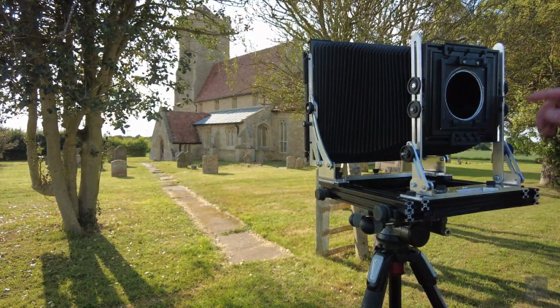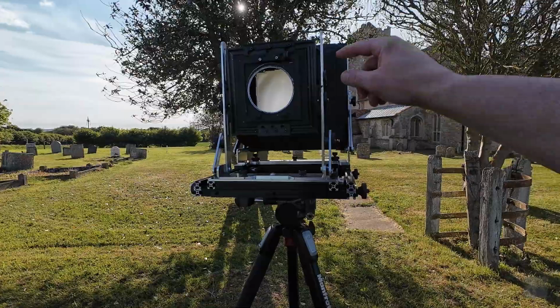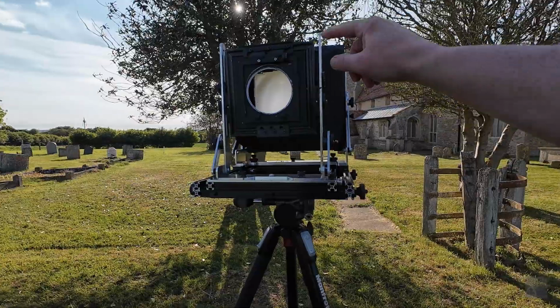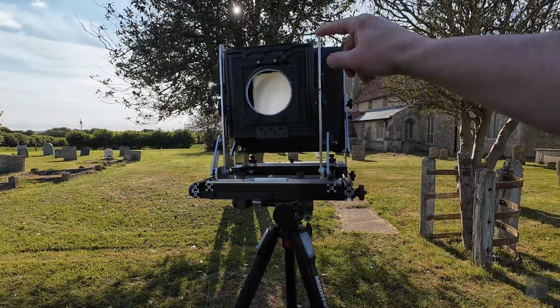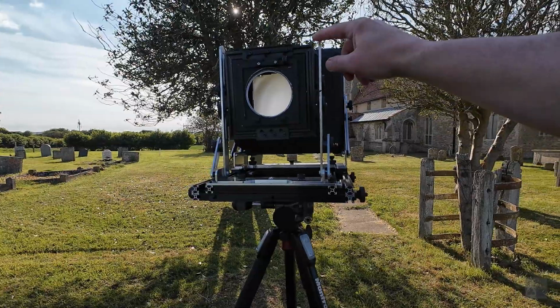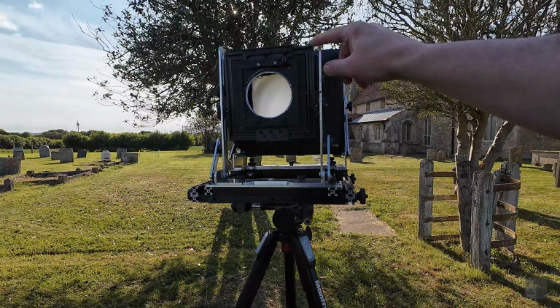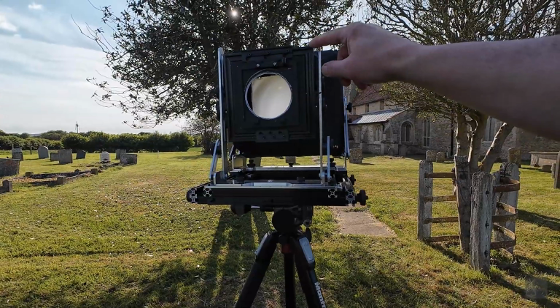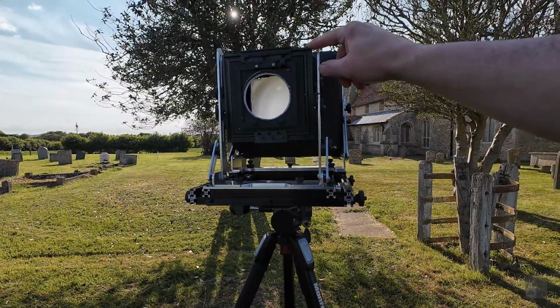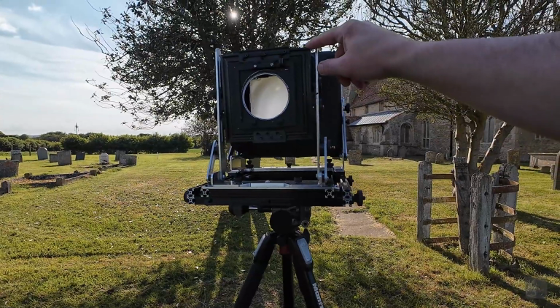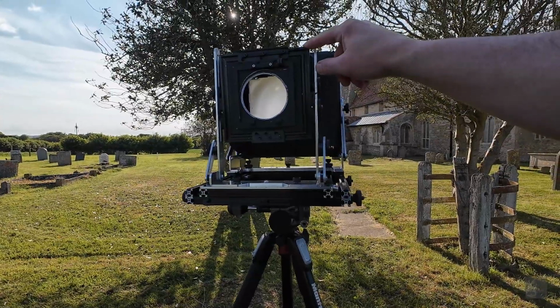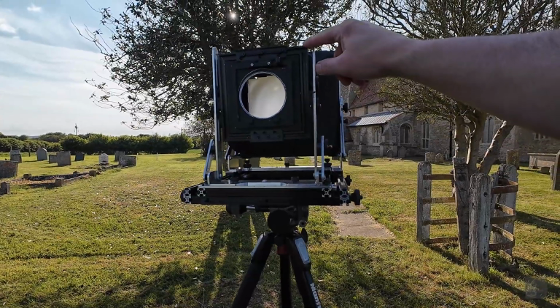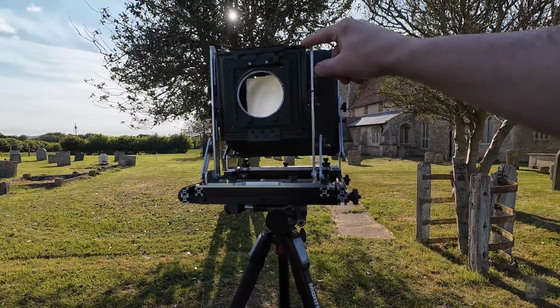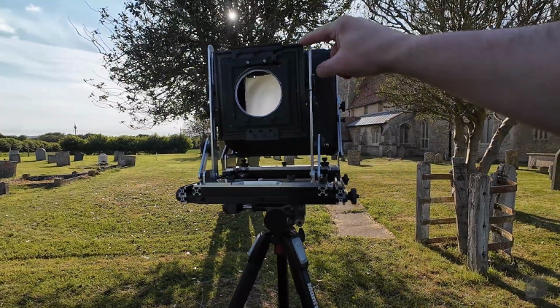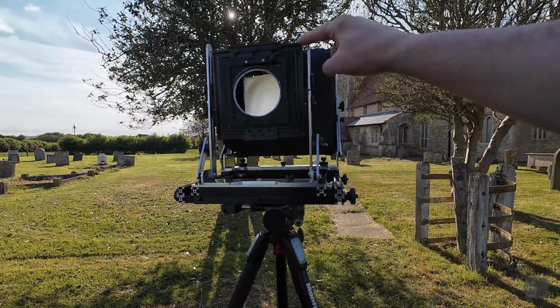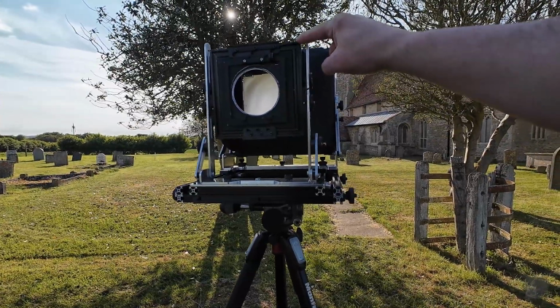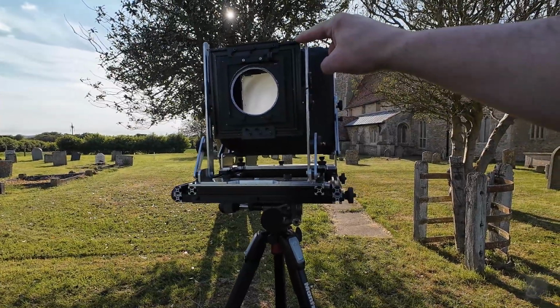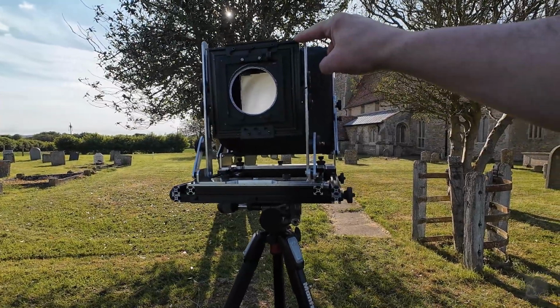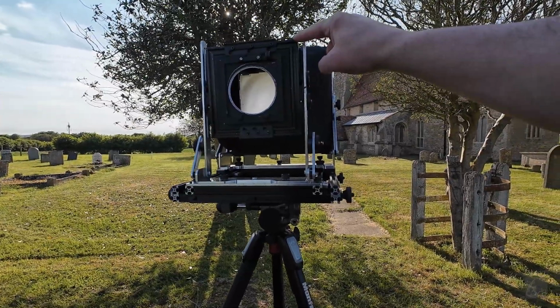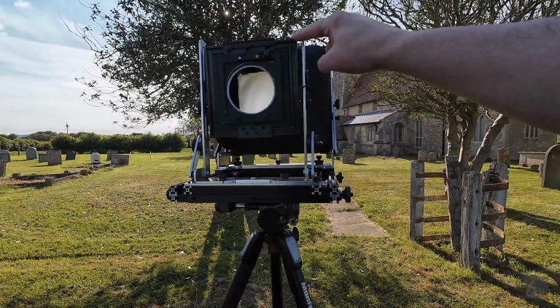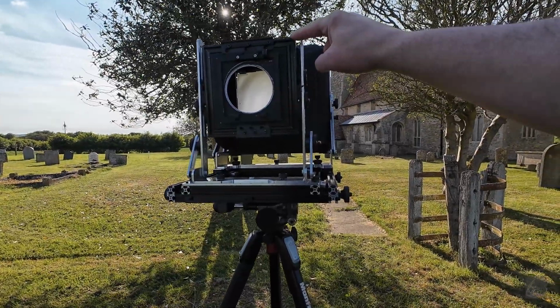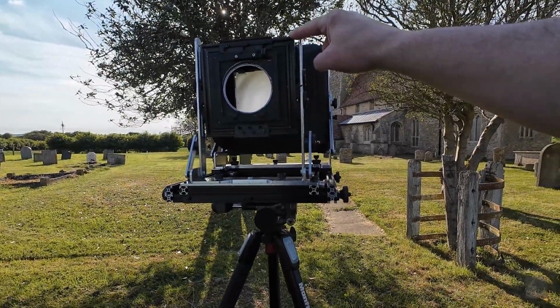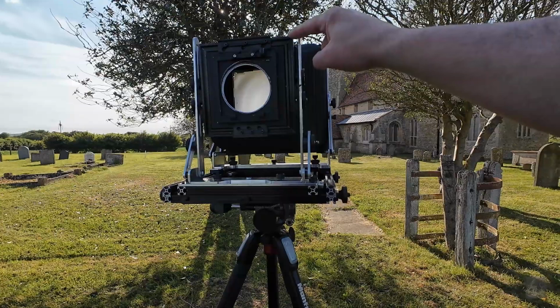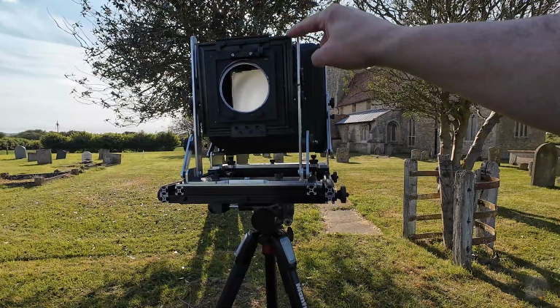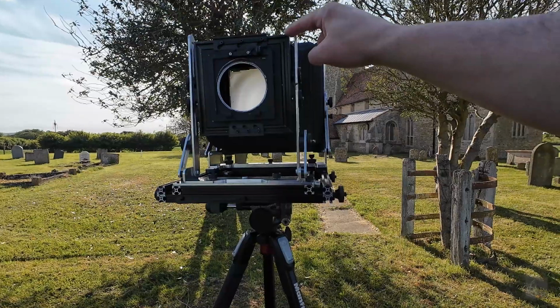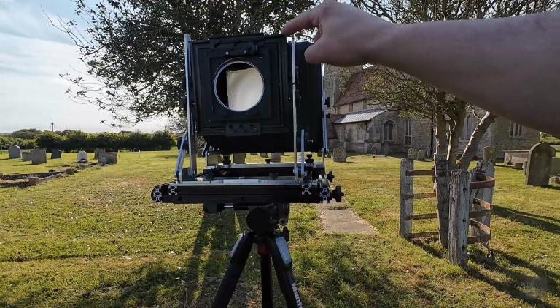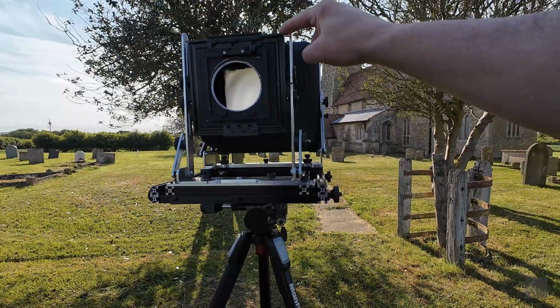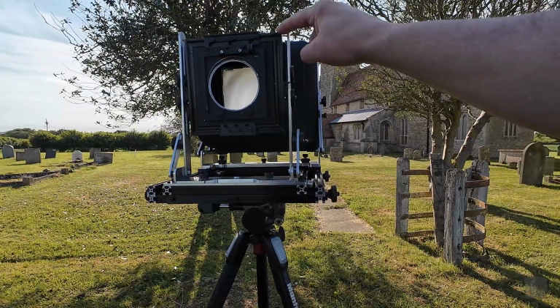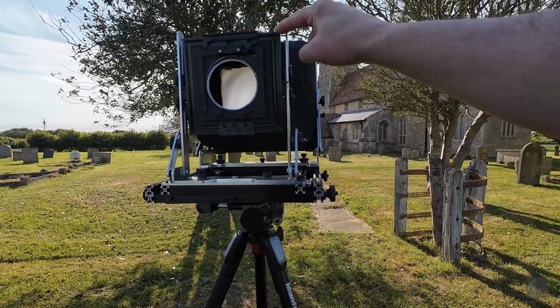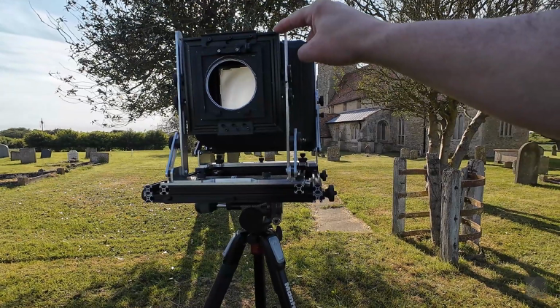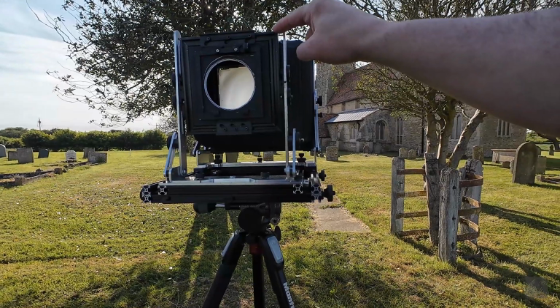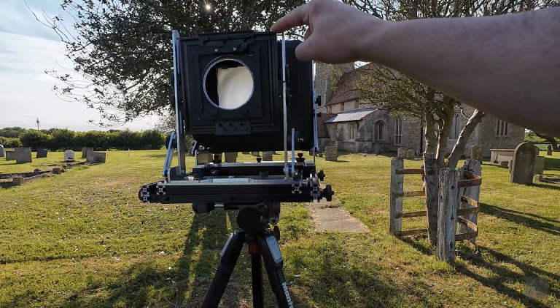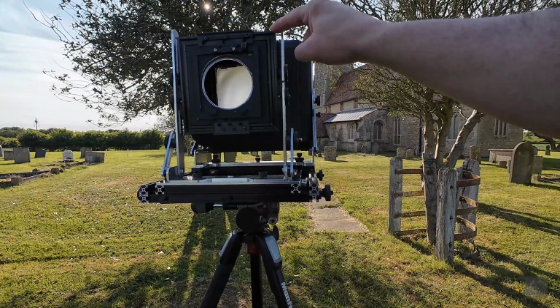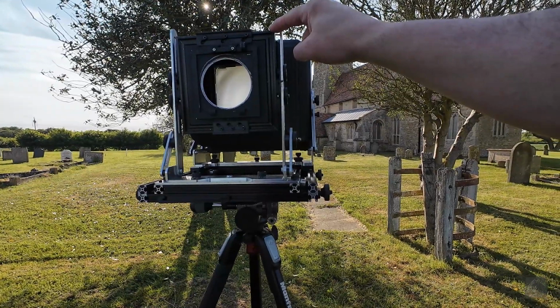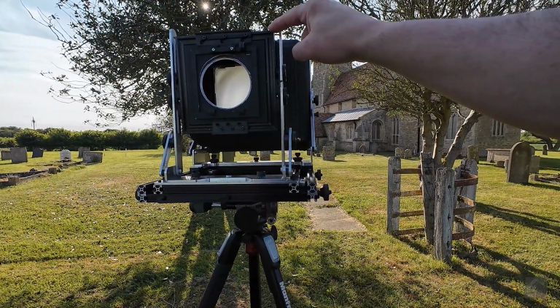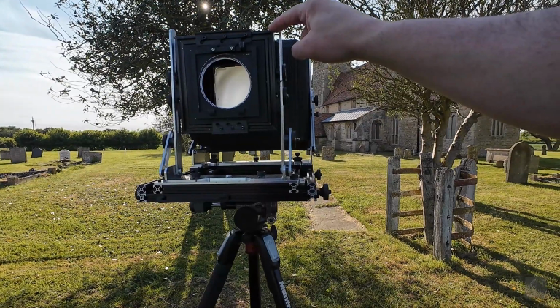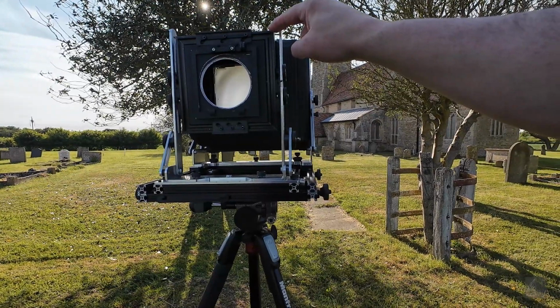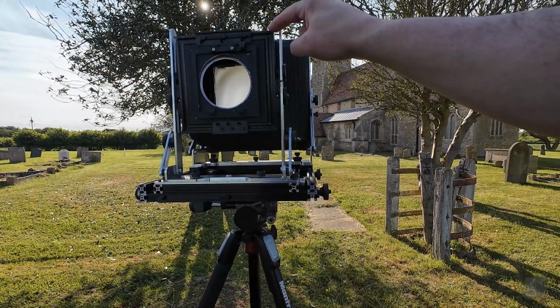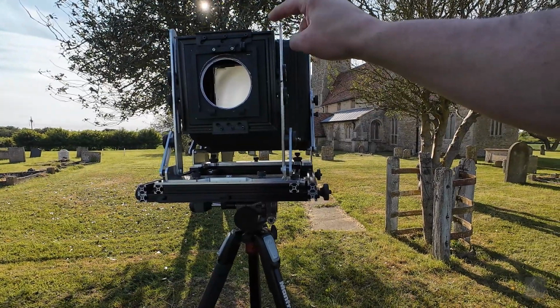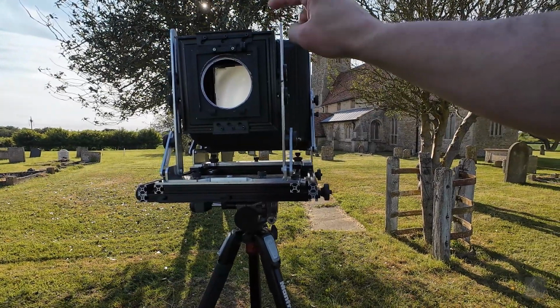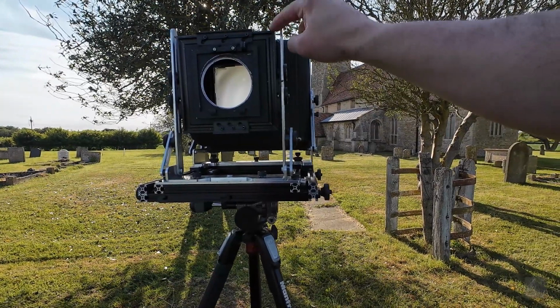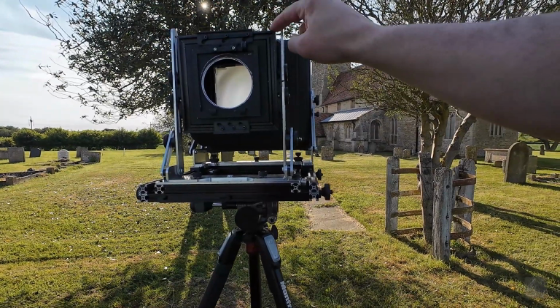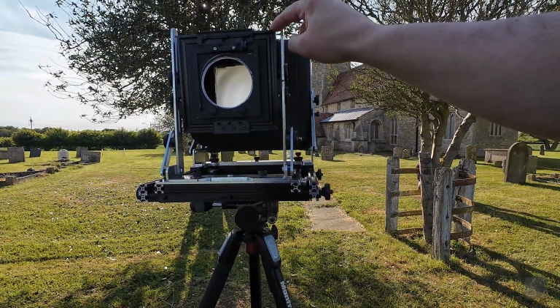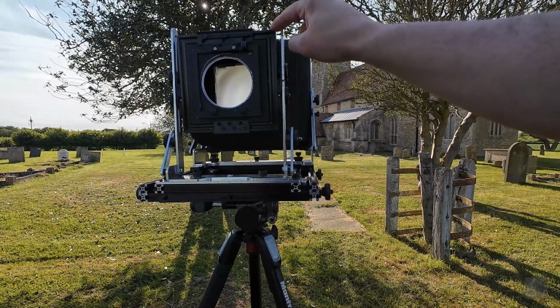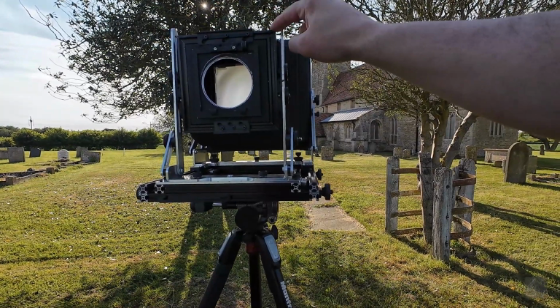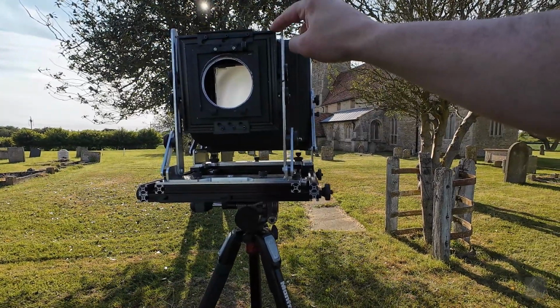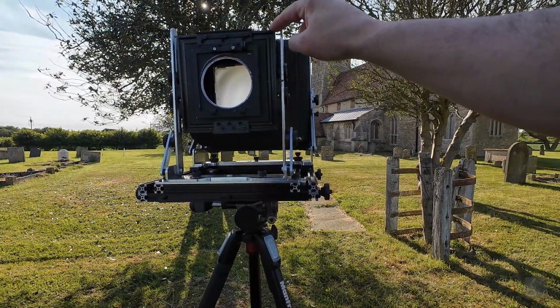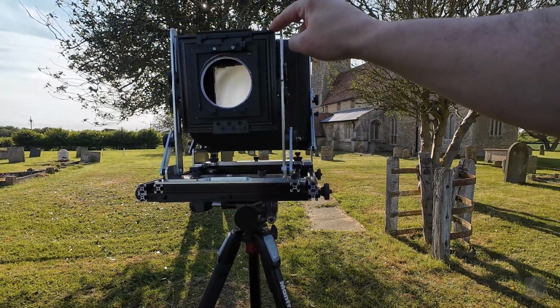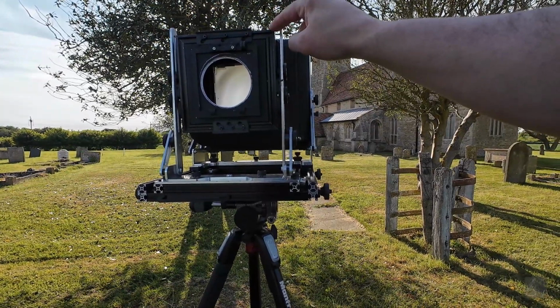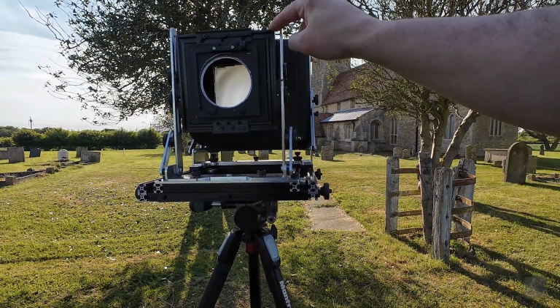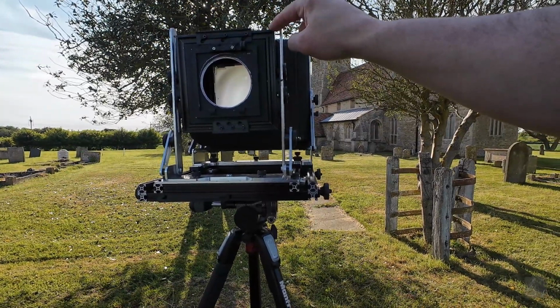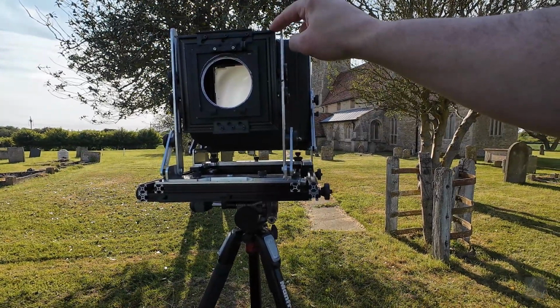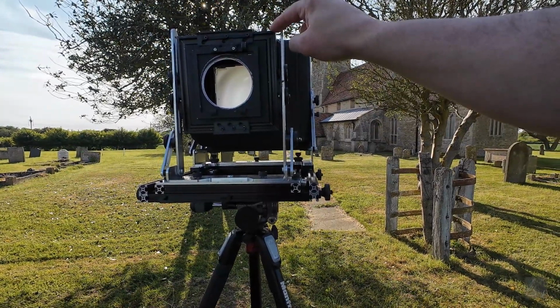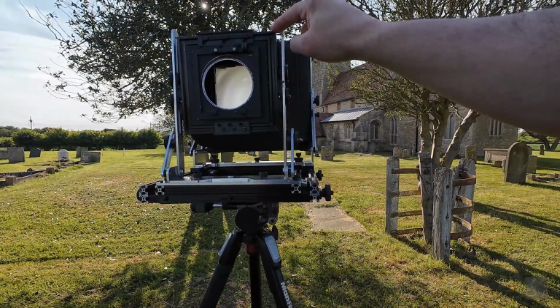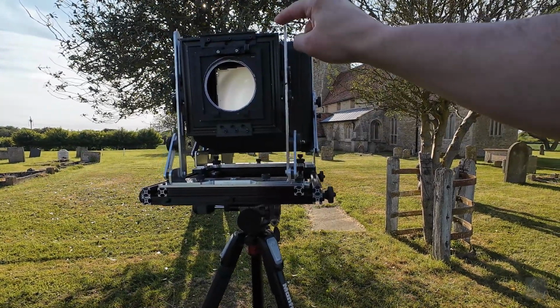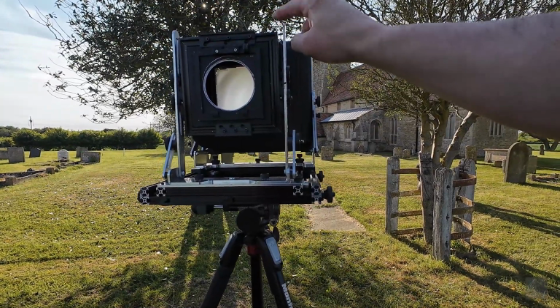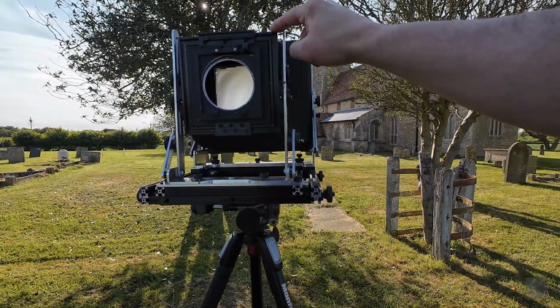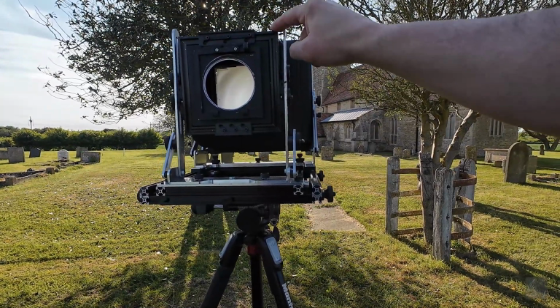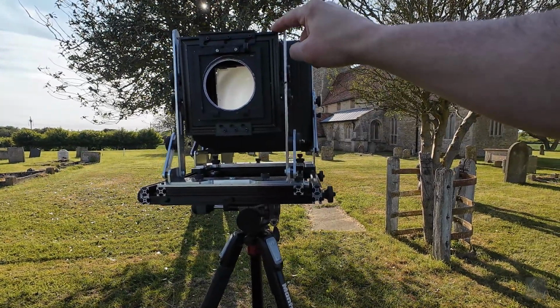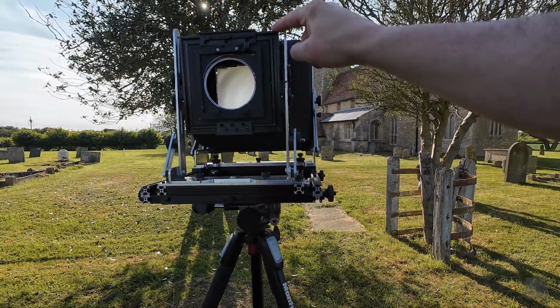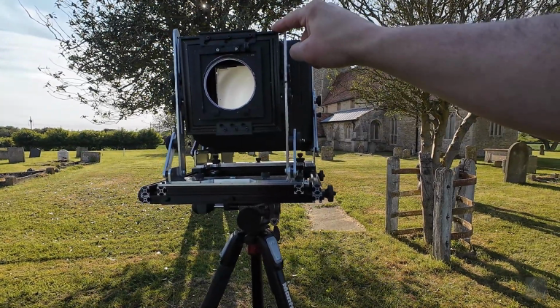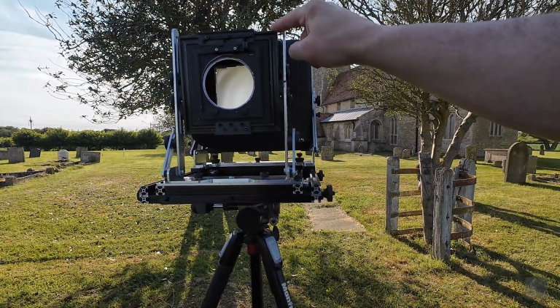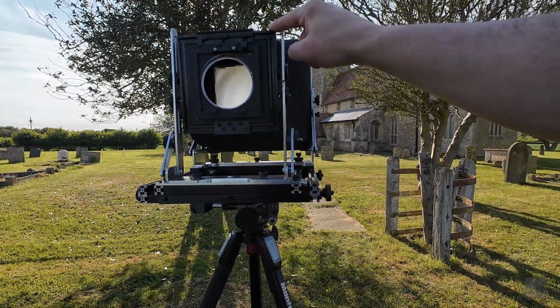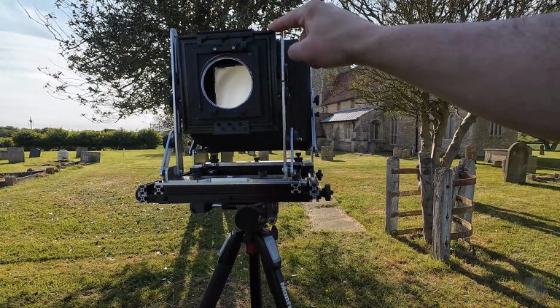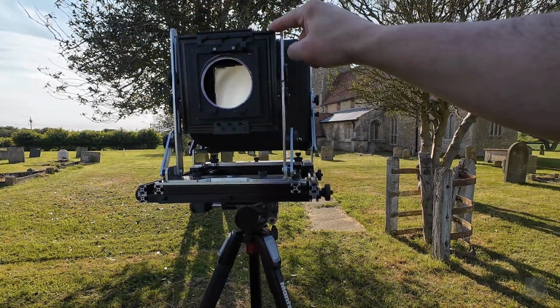I've made some 45-degree cuts on the joints on the front and back standard, but that's not really needed.